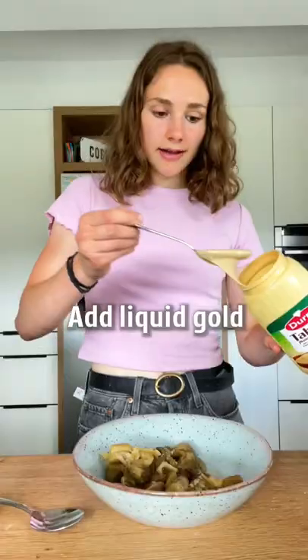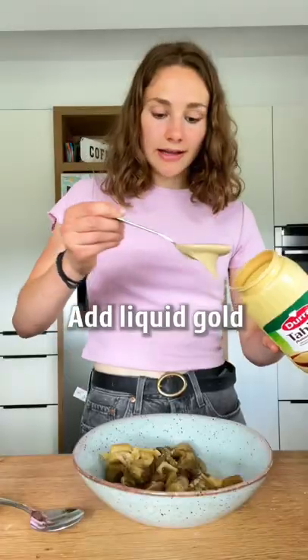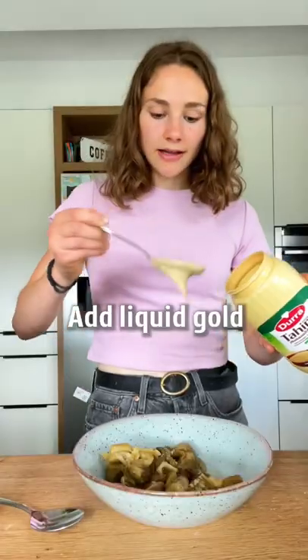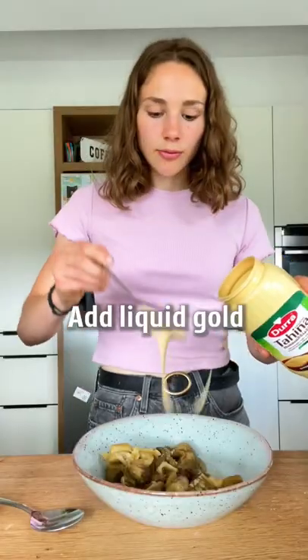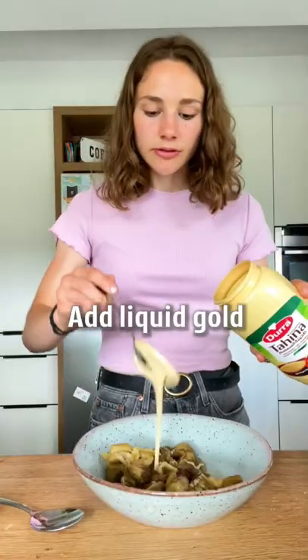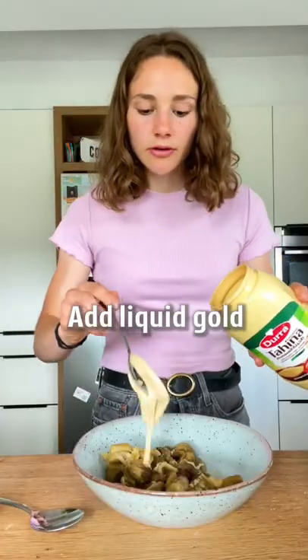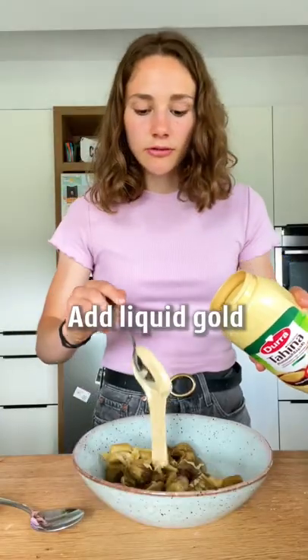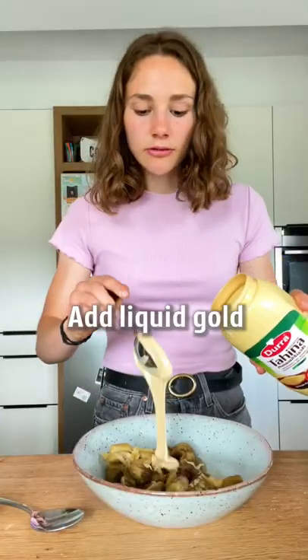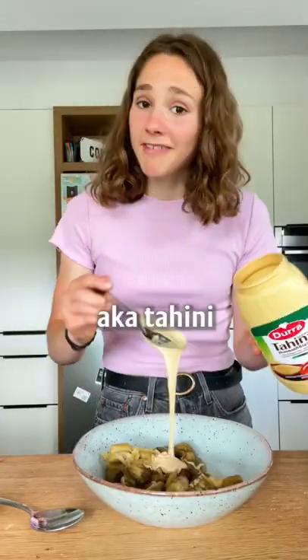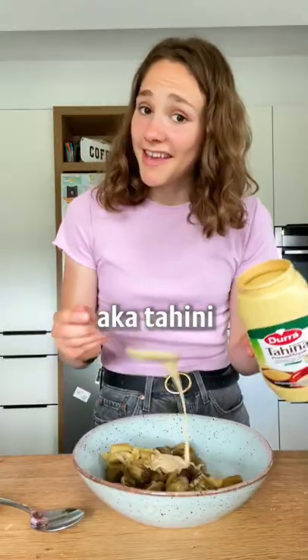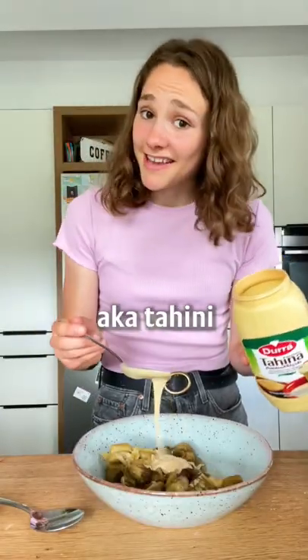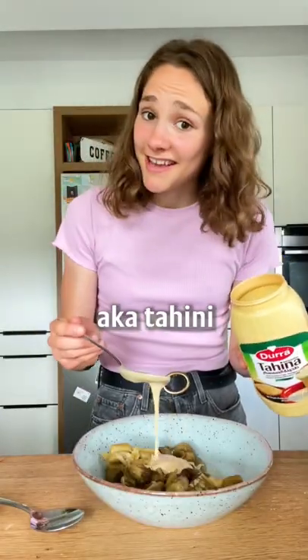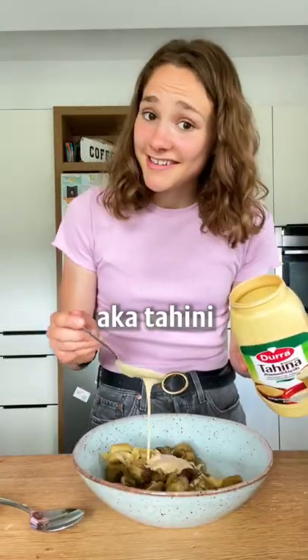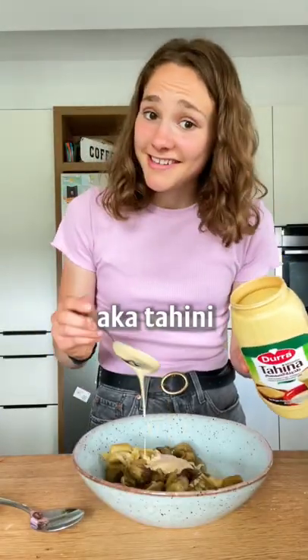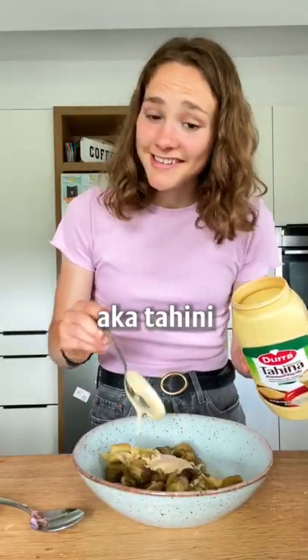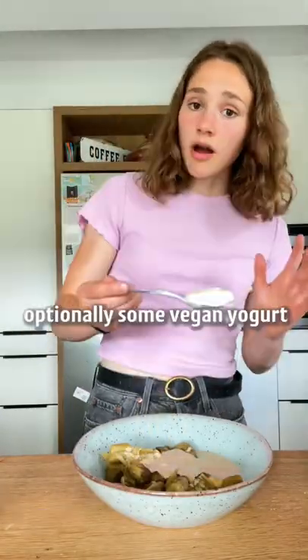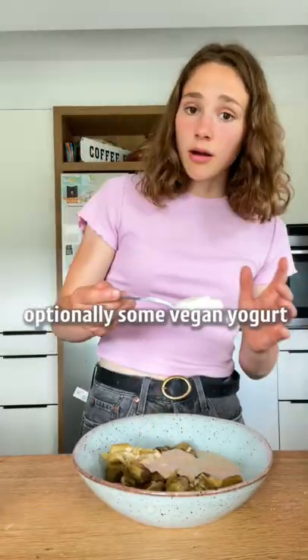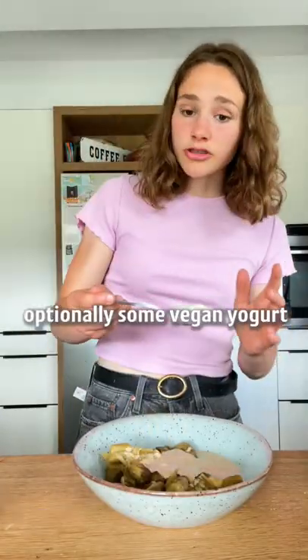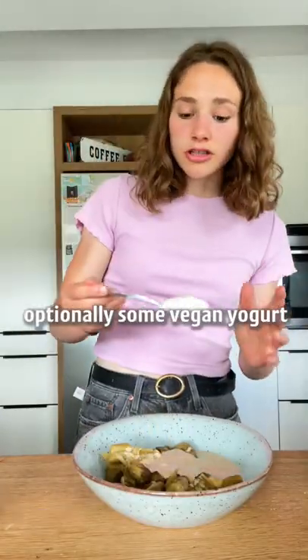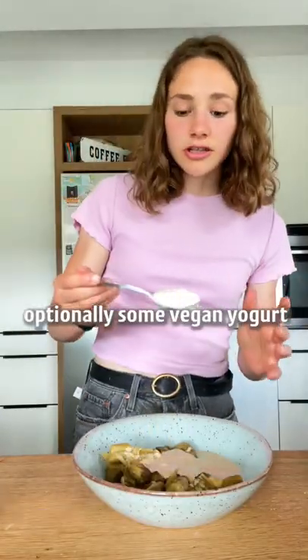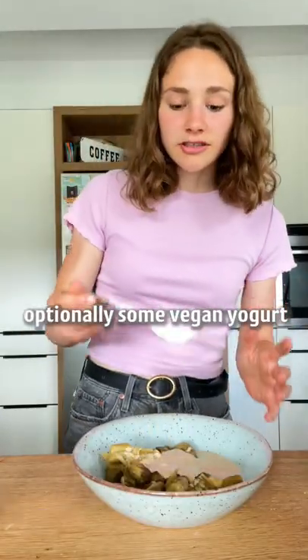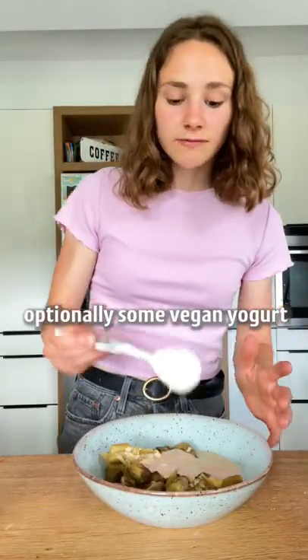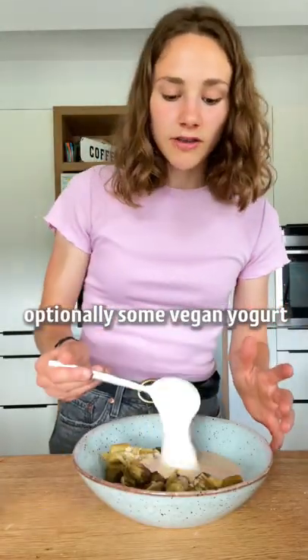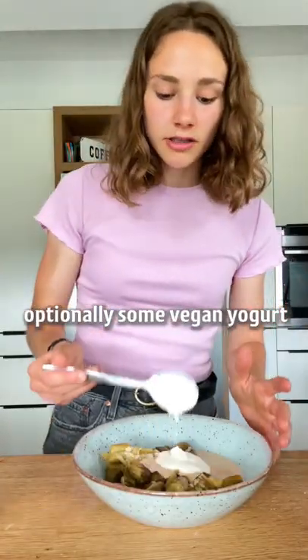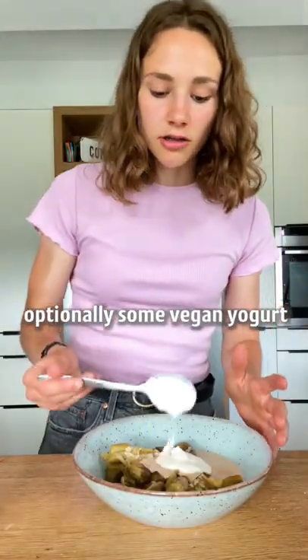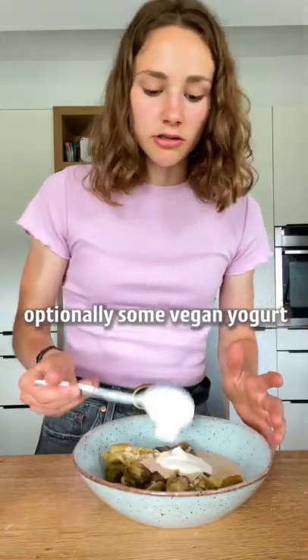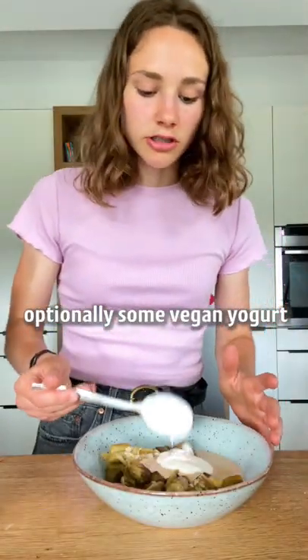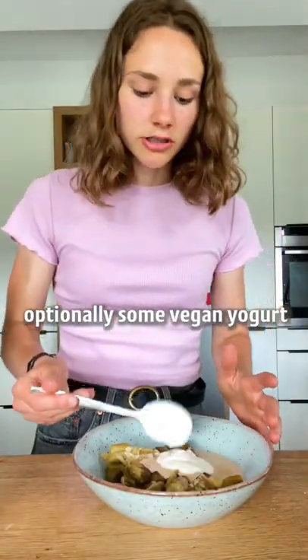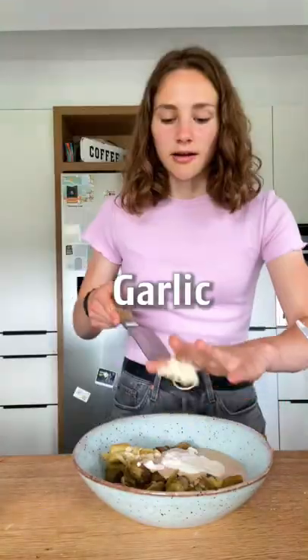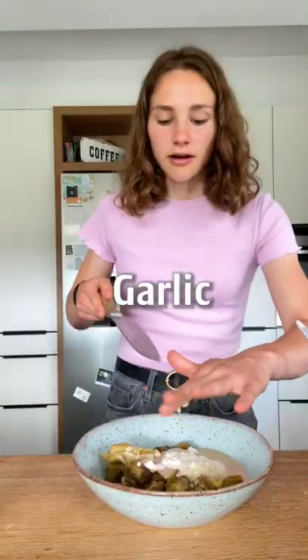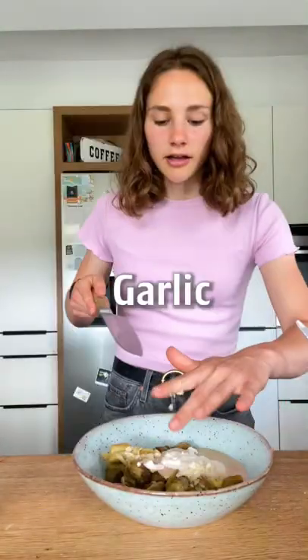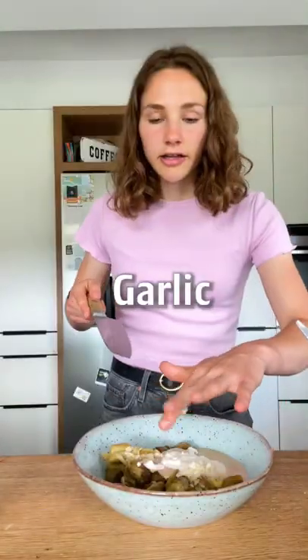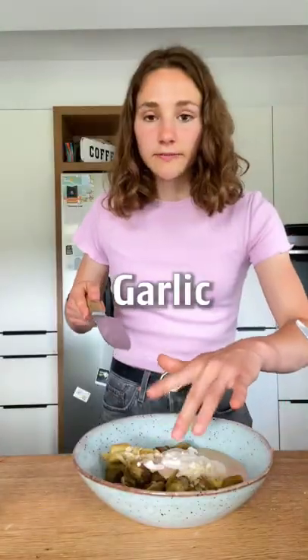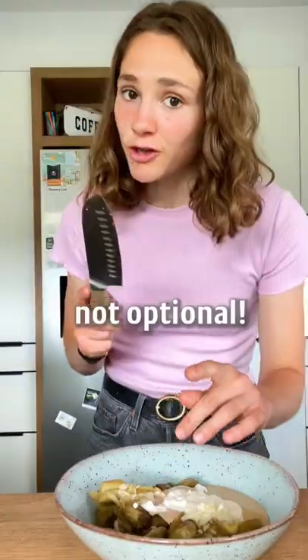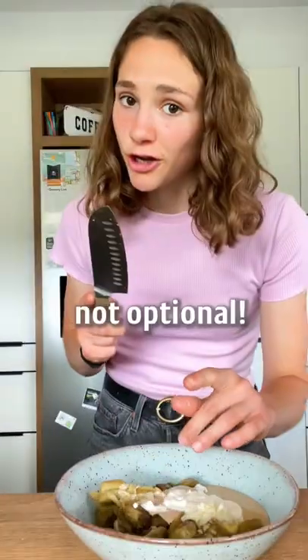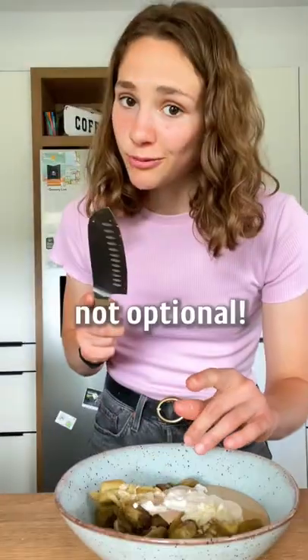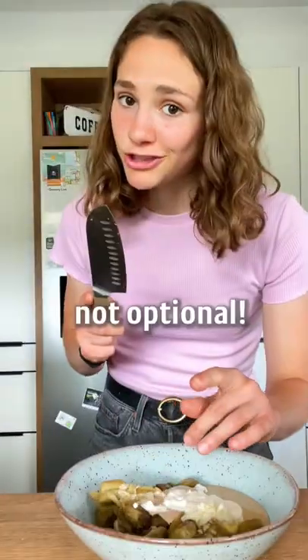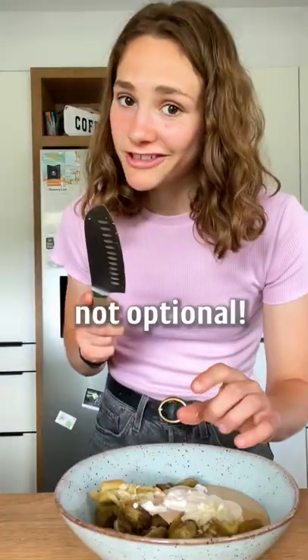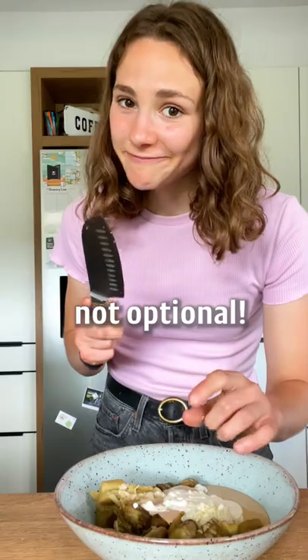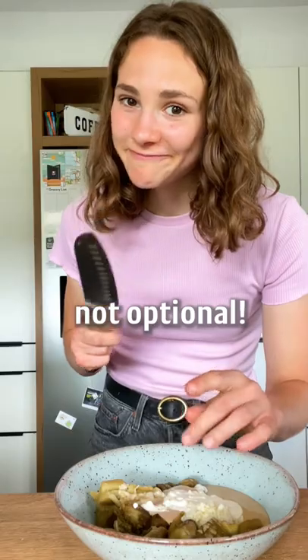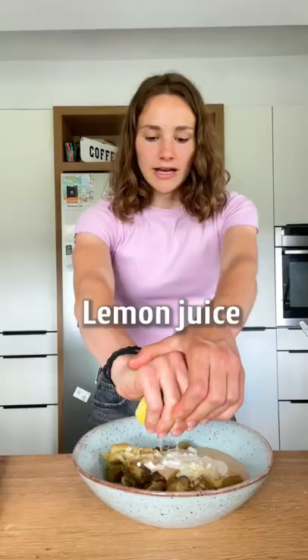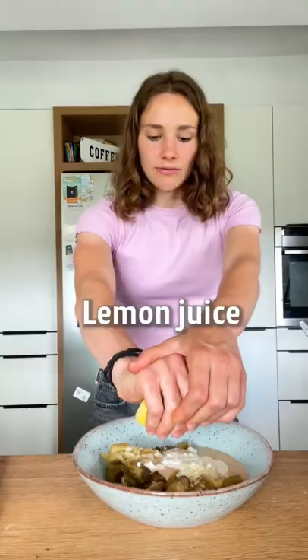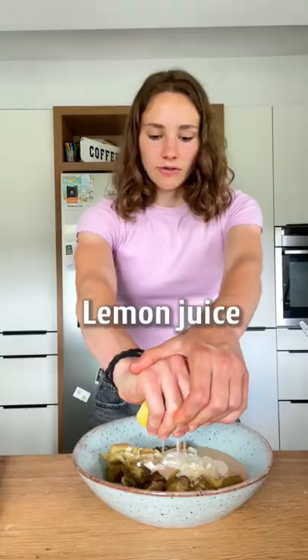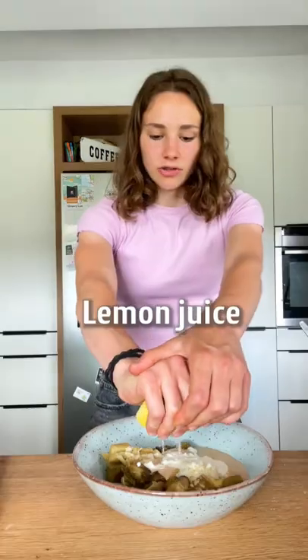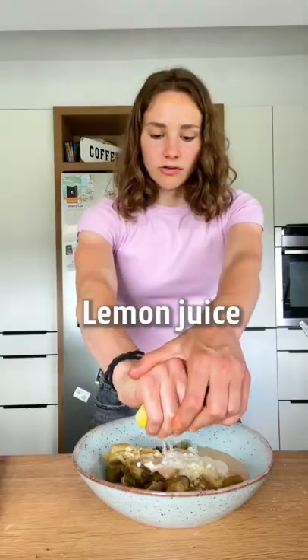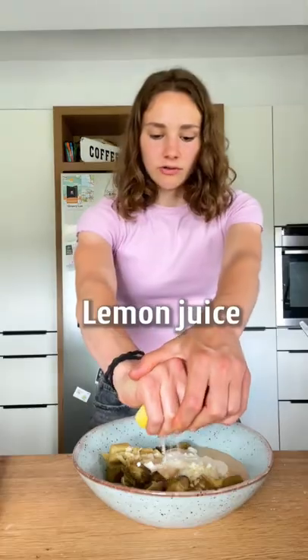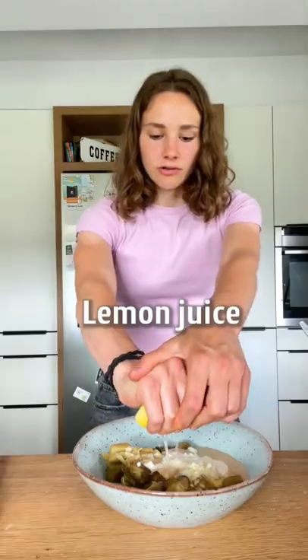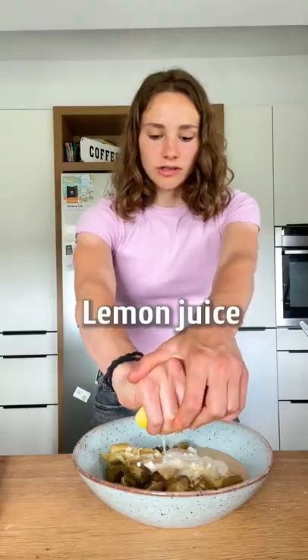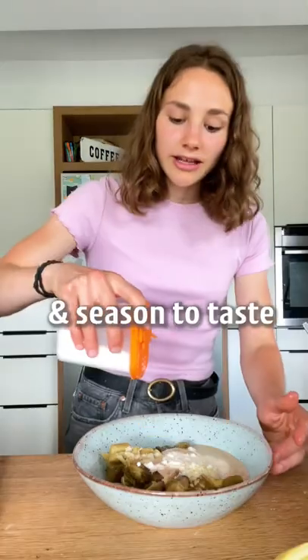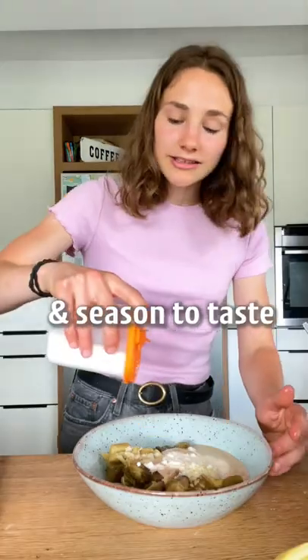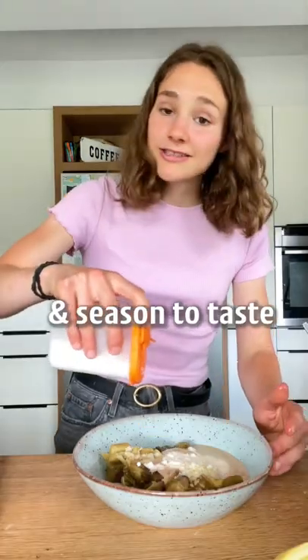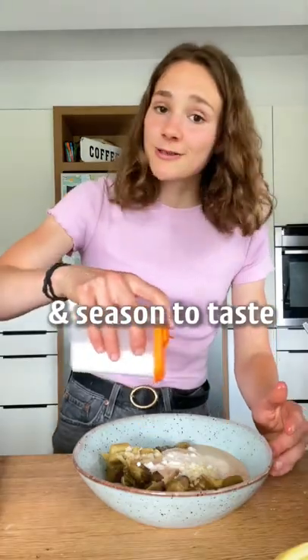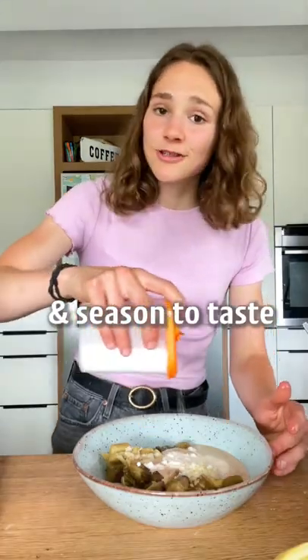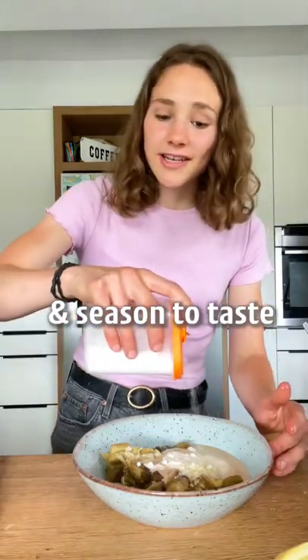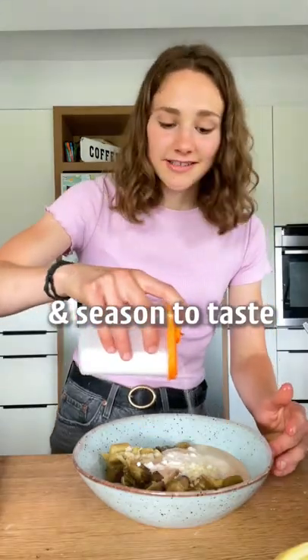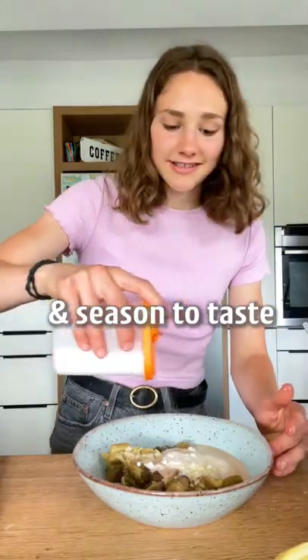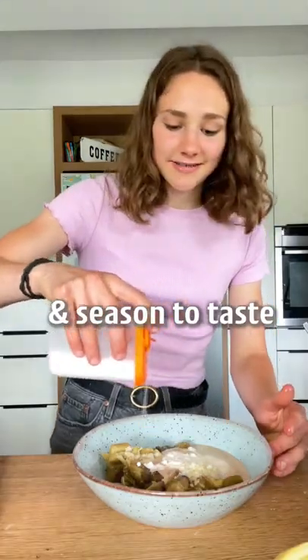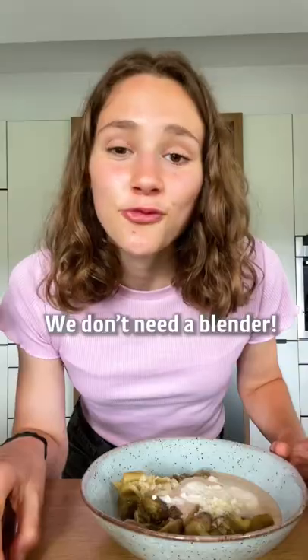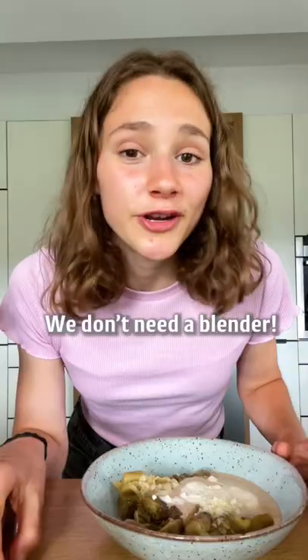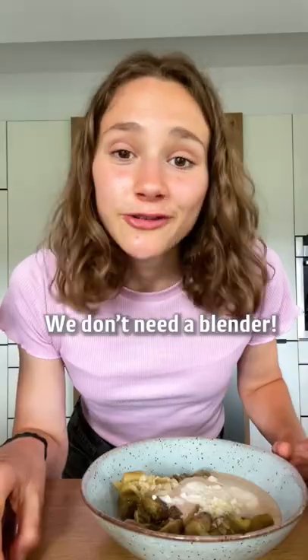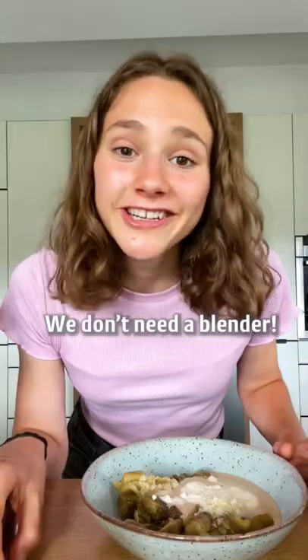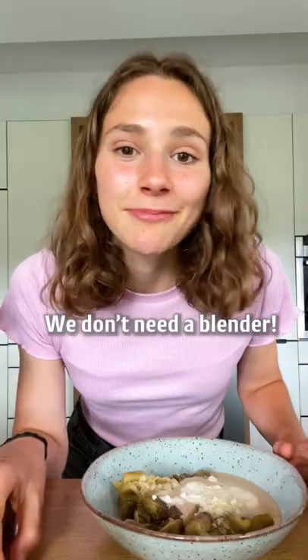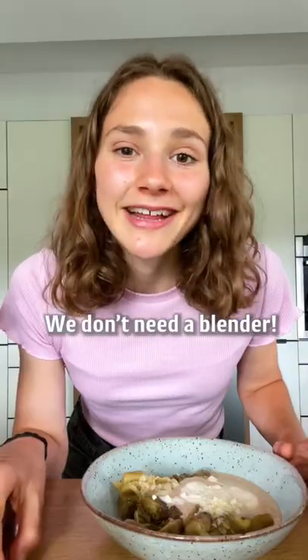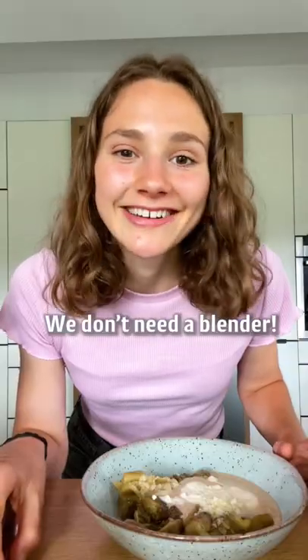Add liquid gold, aka tahini. Optionally some vegan yogurt. Garlic — not optional. Lemon juice and season to taste. We don't need a blender.